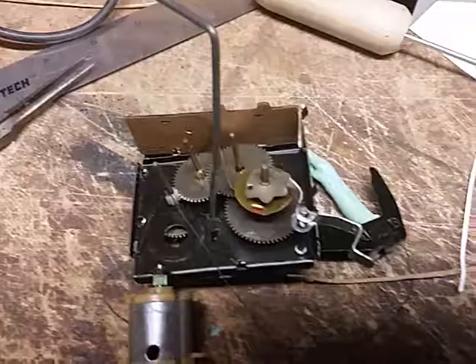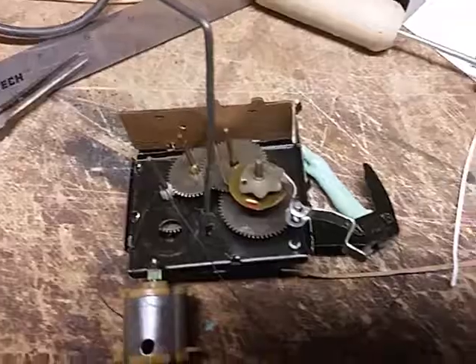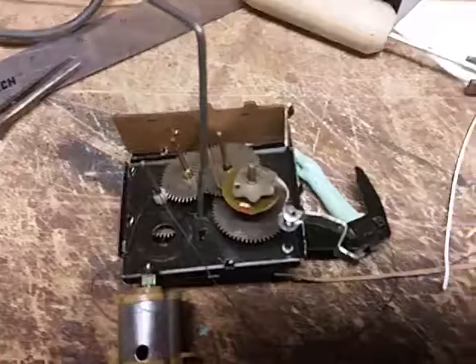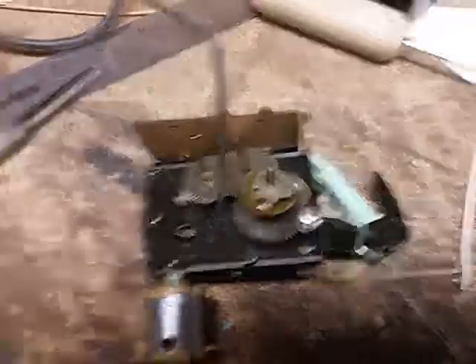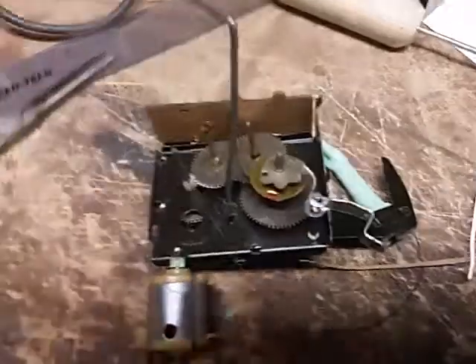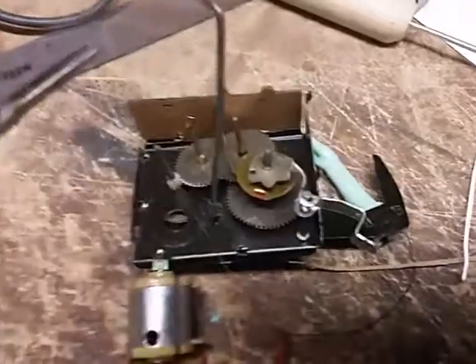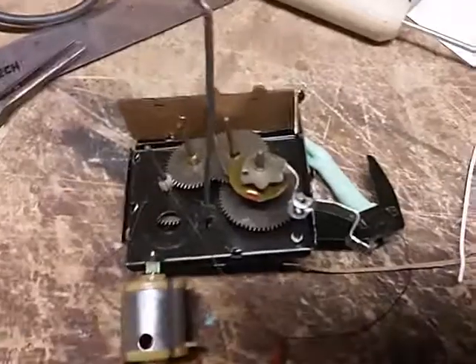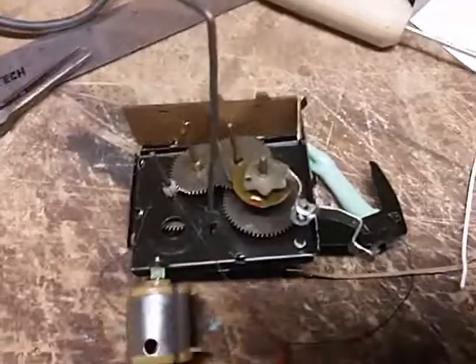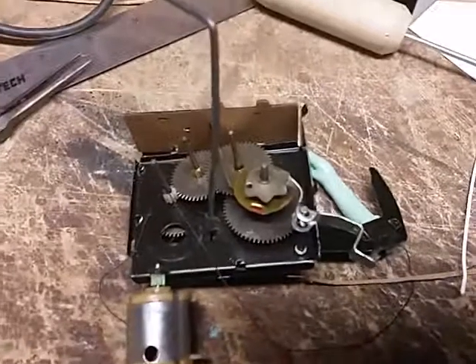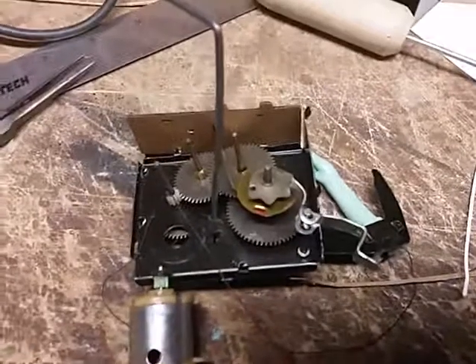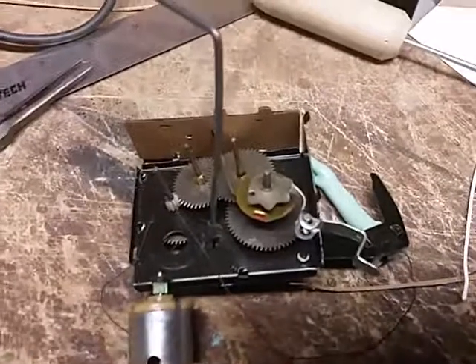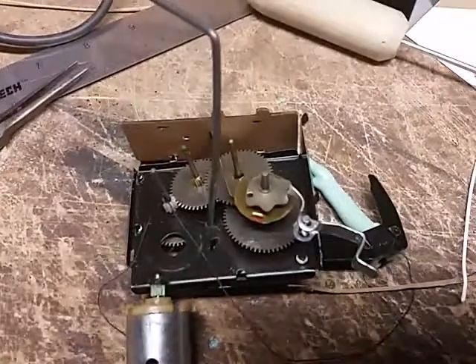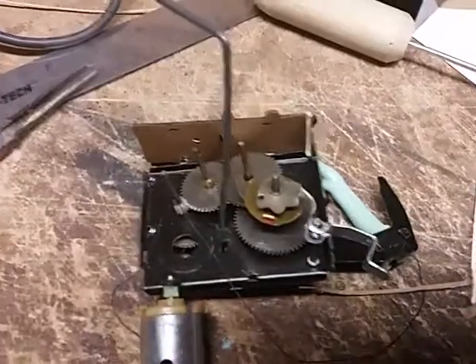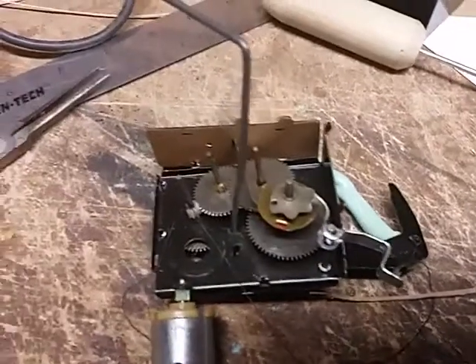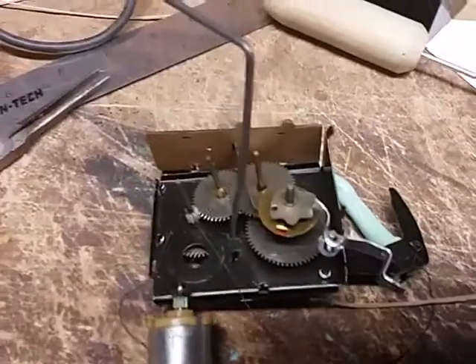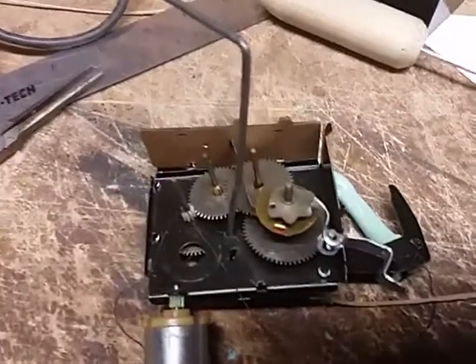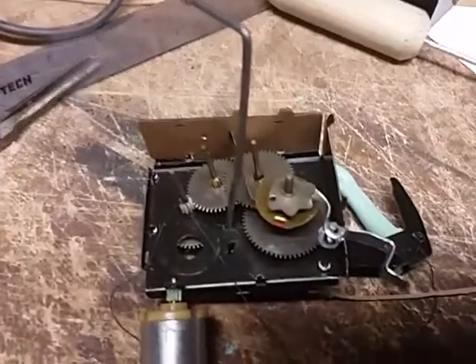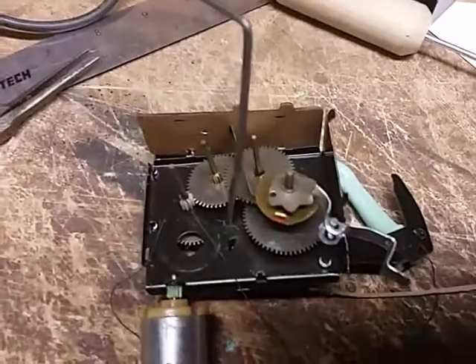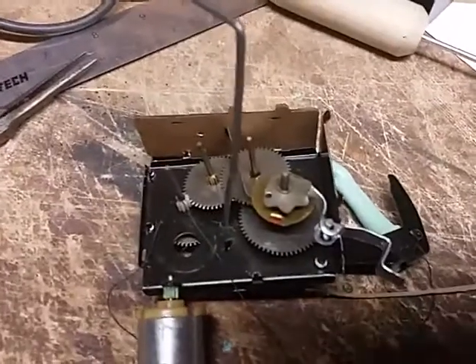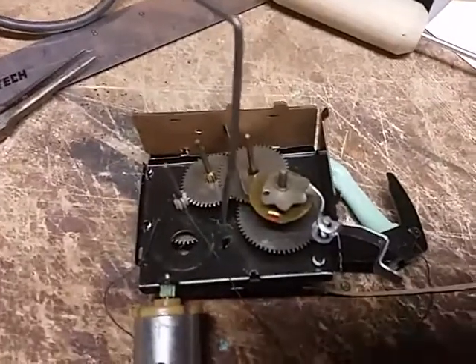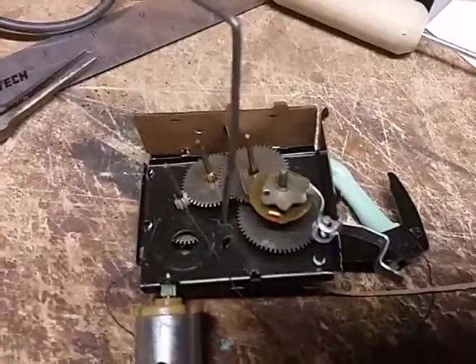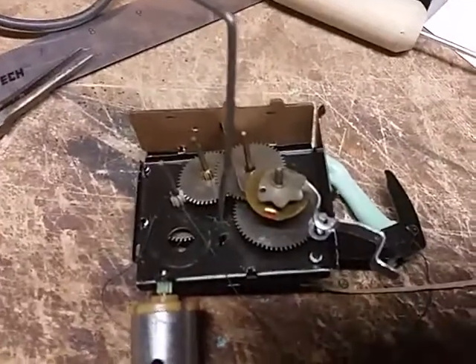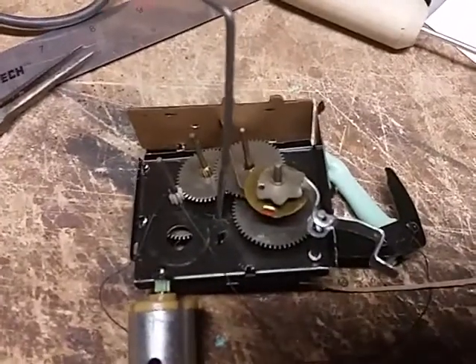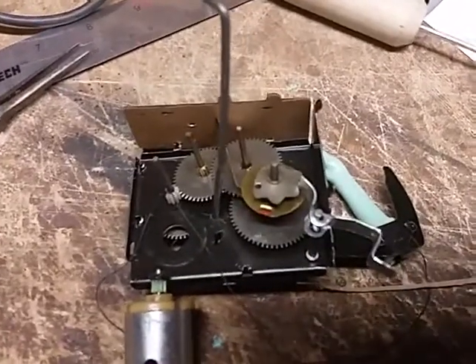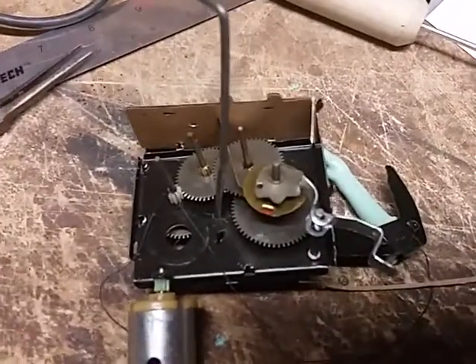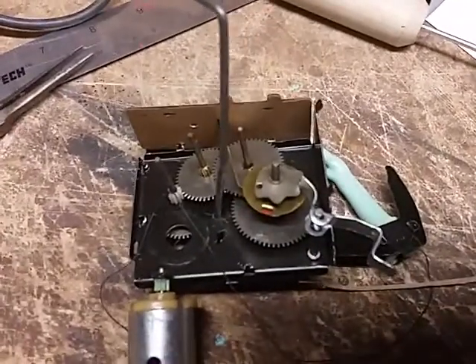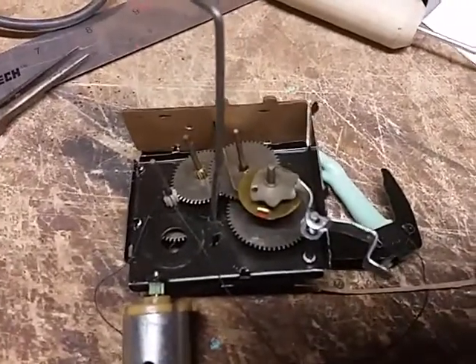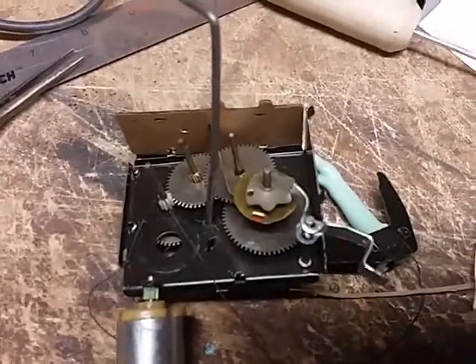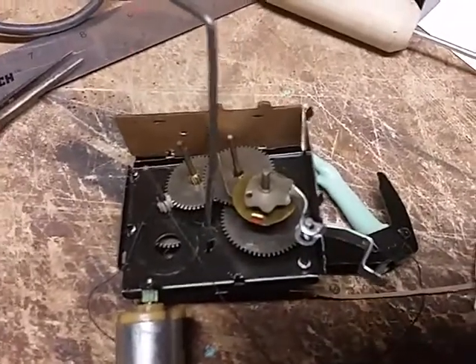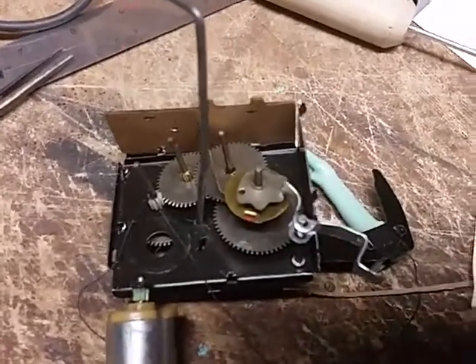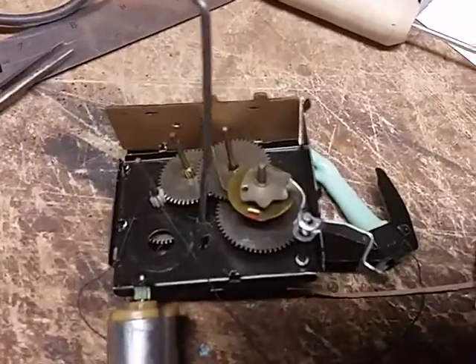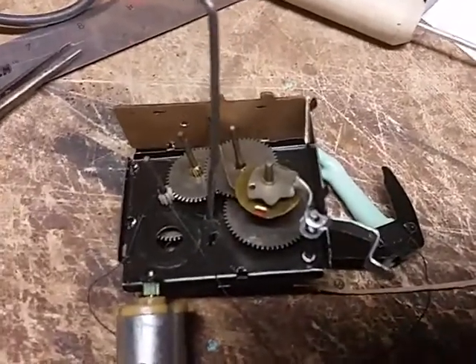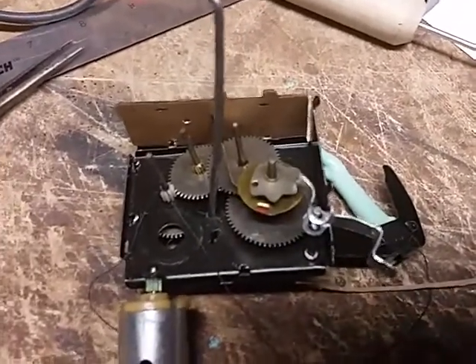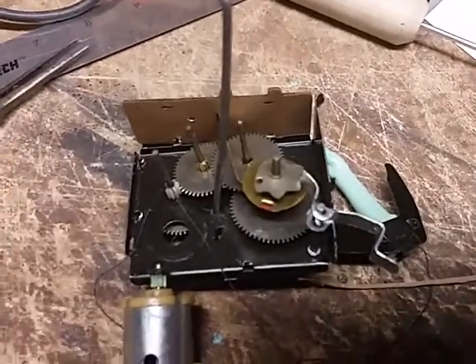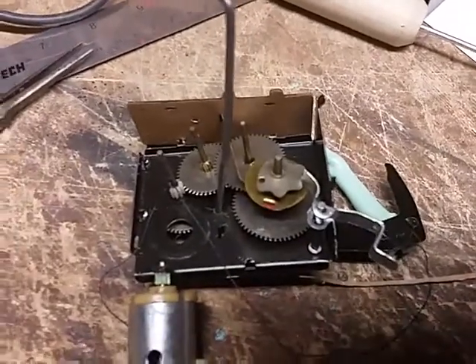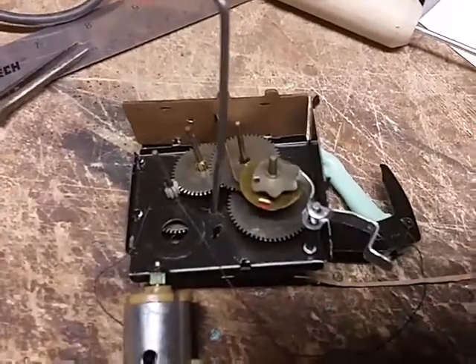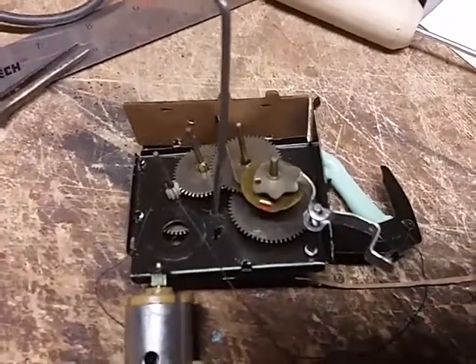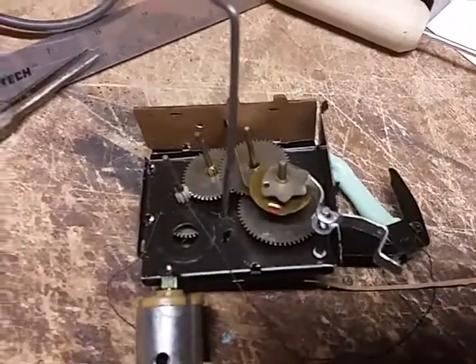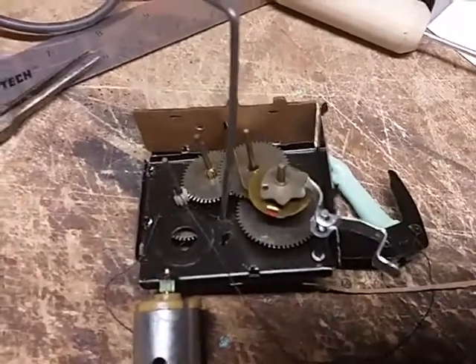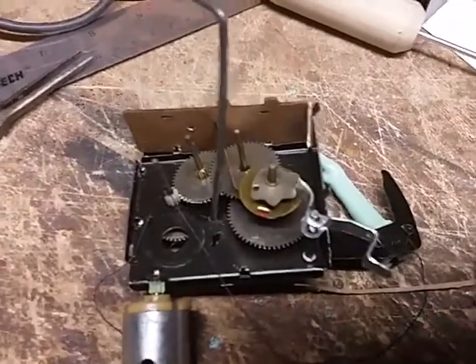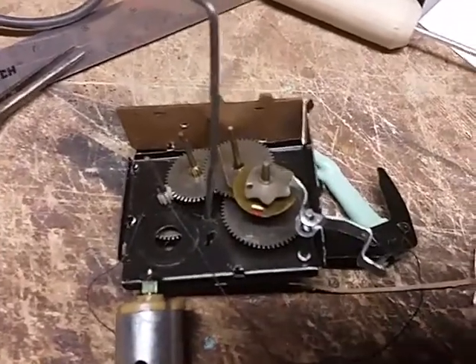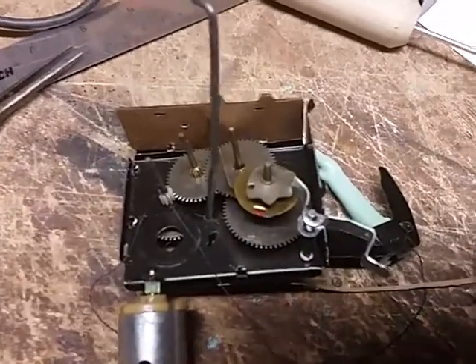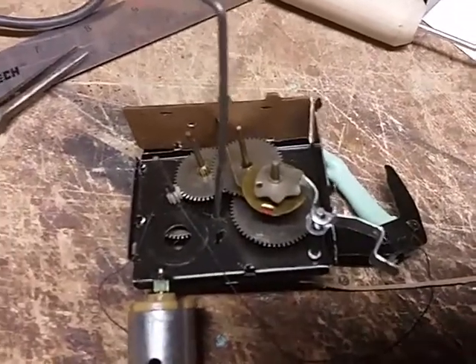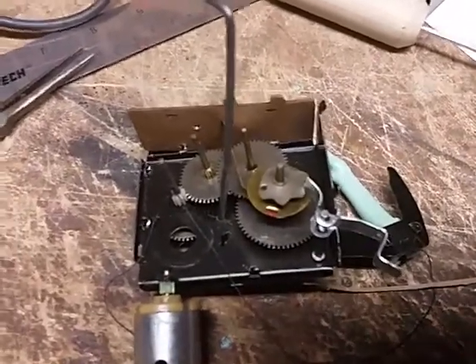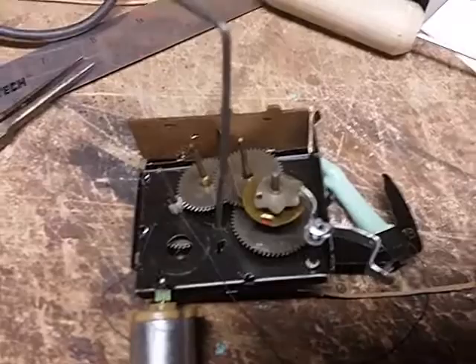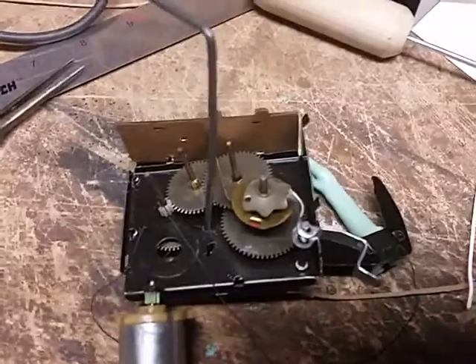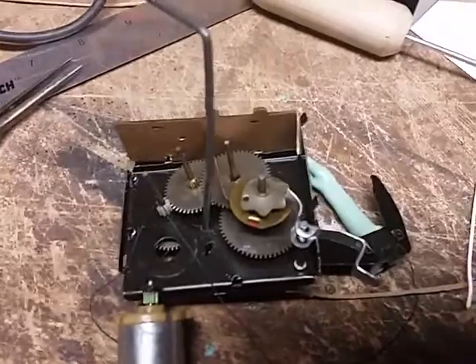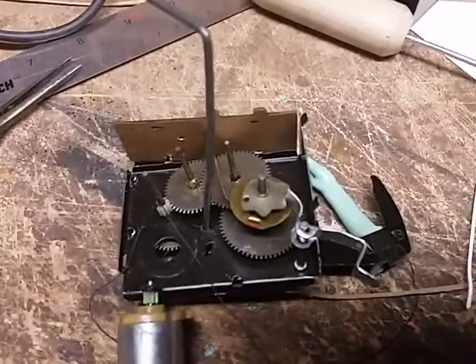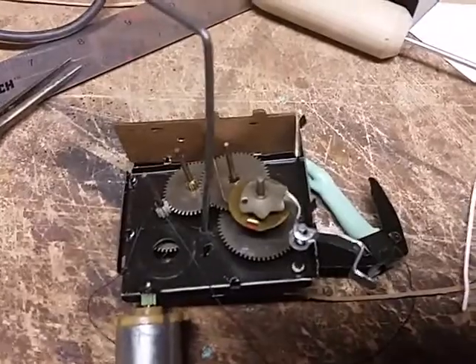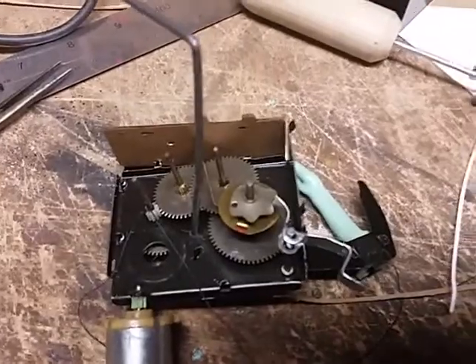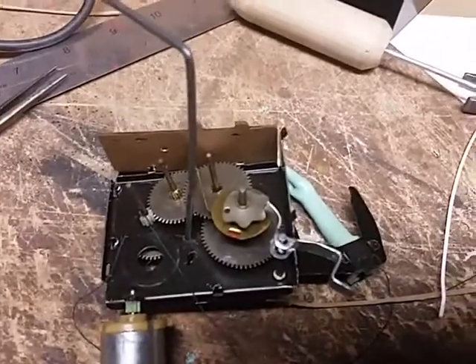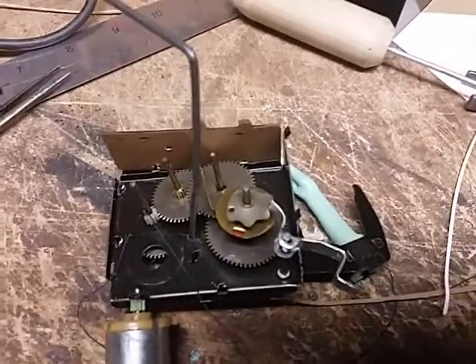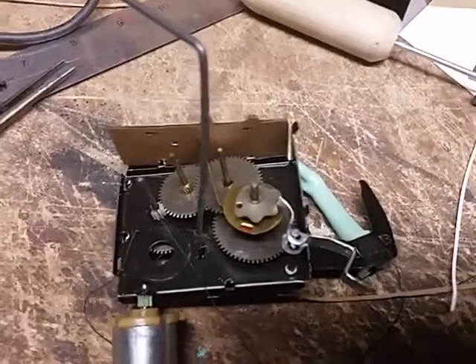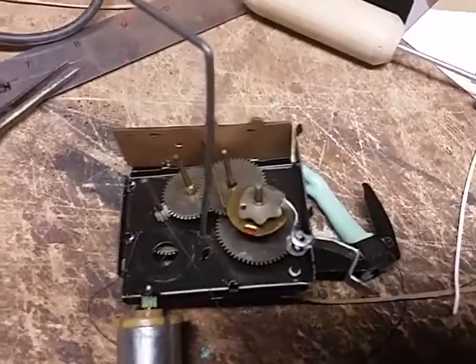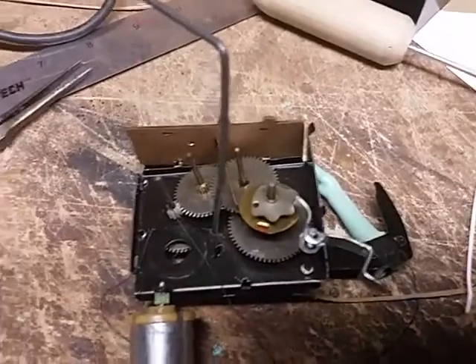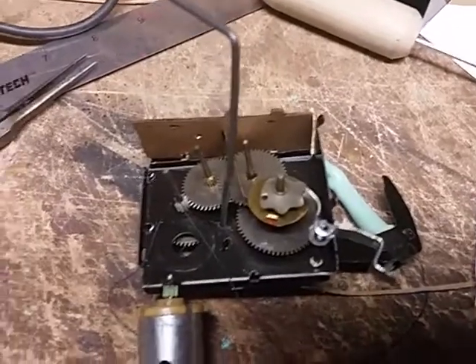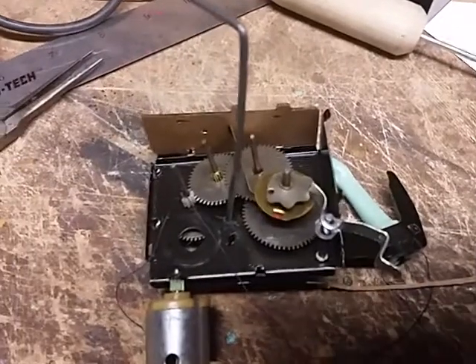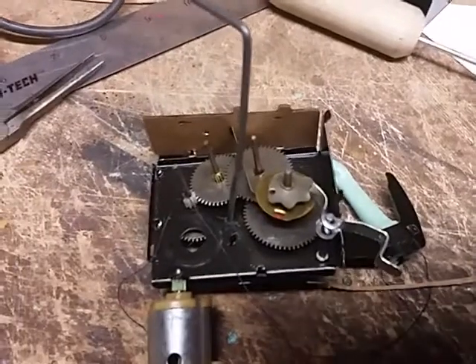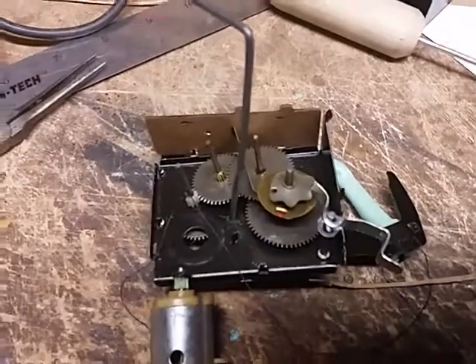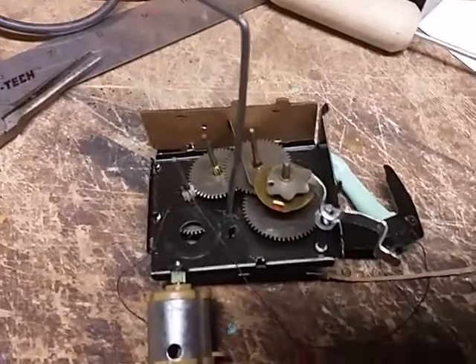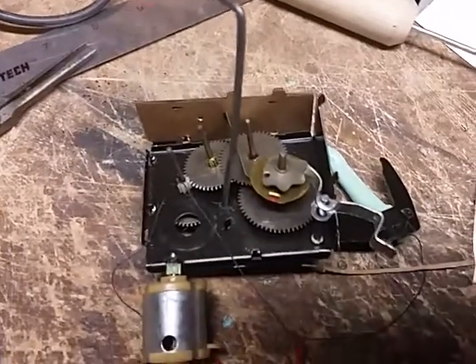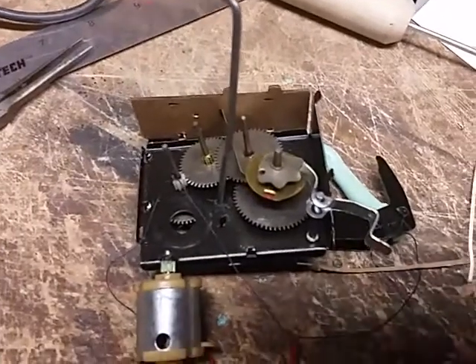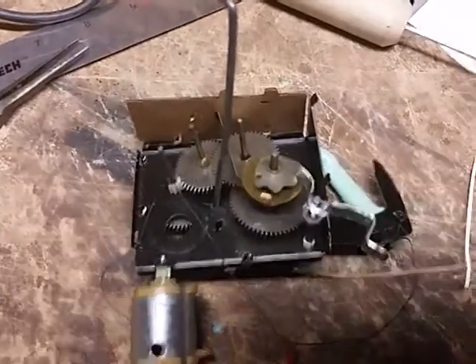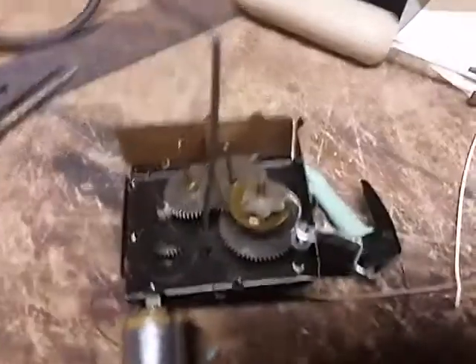Hi YouTubers! I have an Addams Family Thing coin bank taken apart. I want to show you the drivetrain.